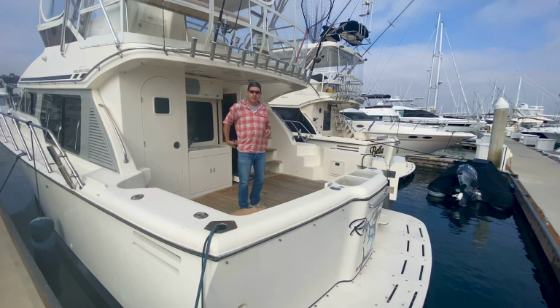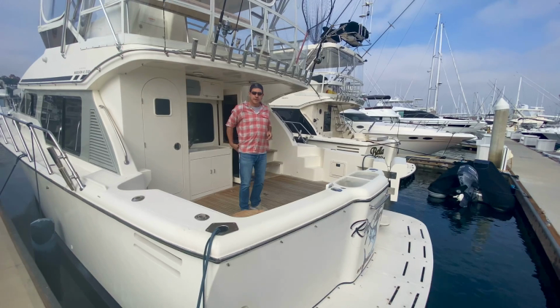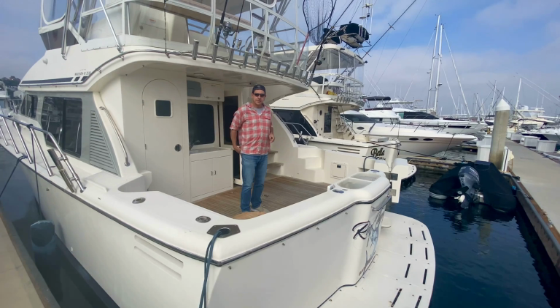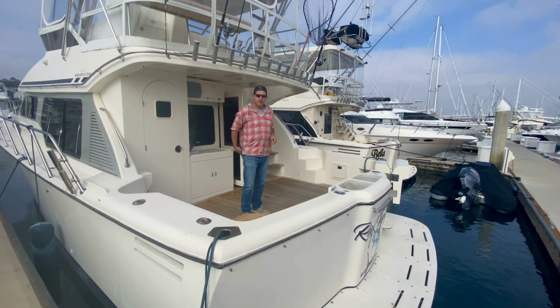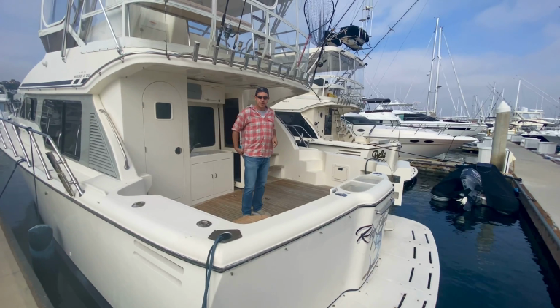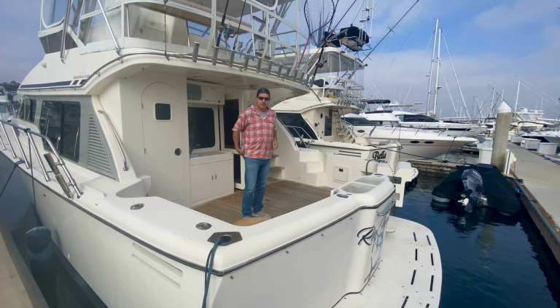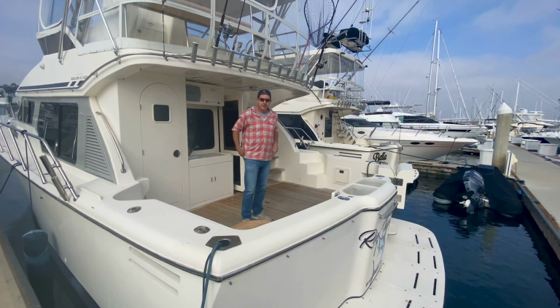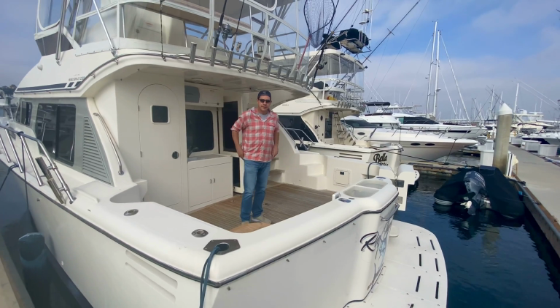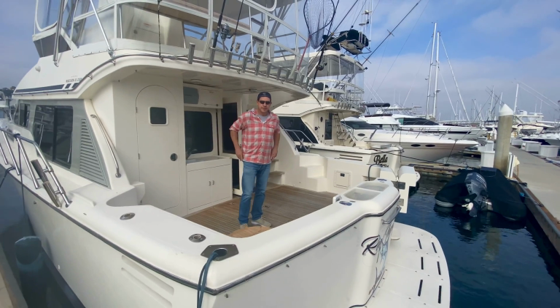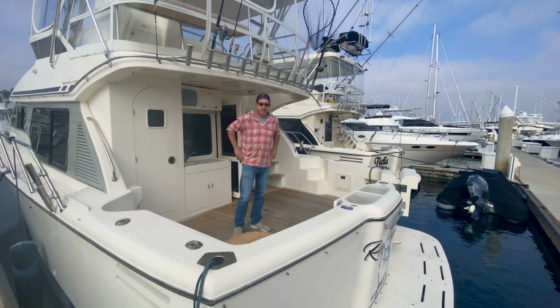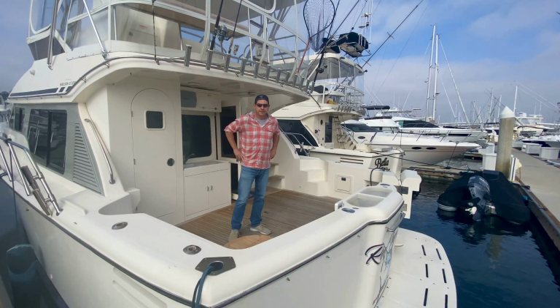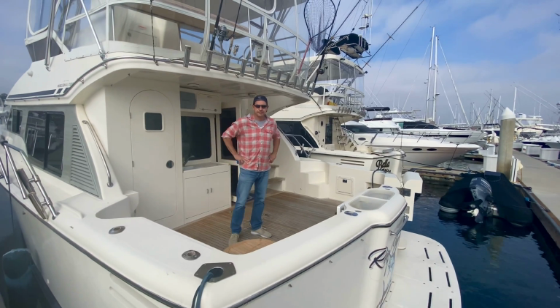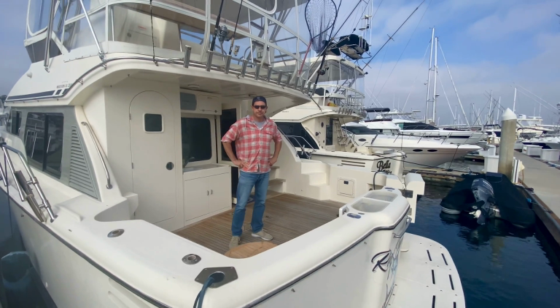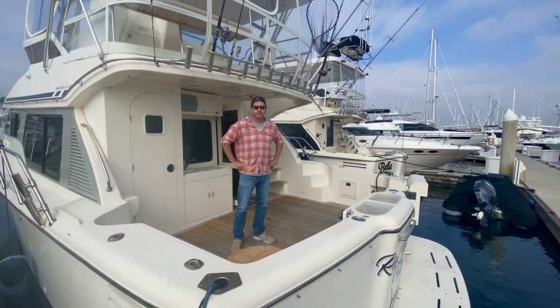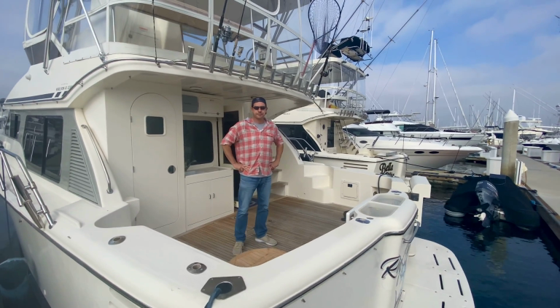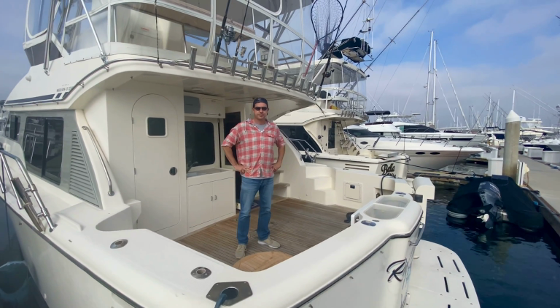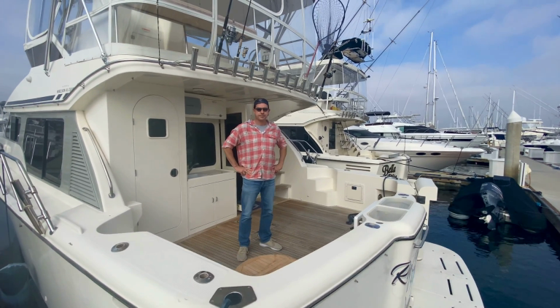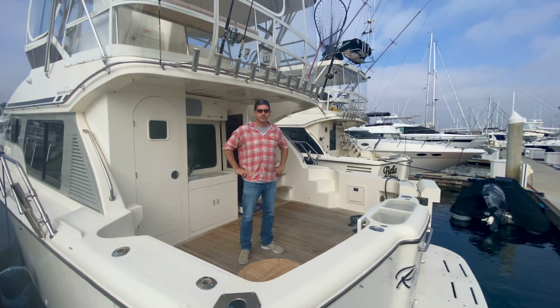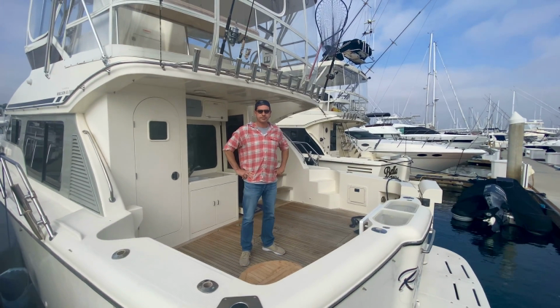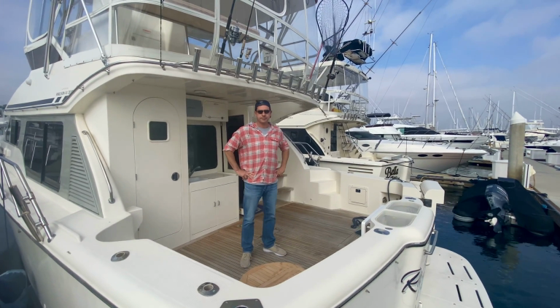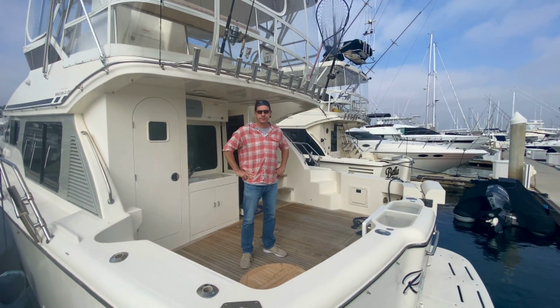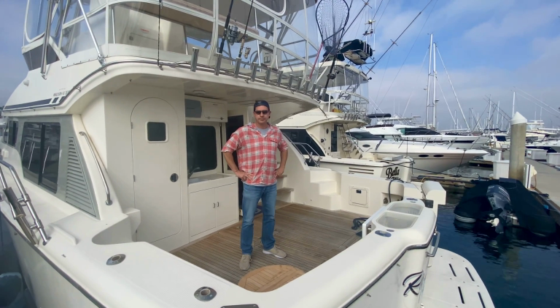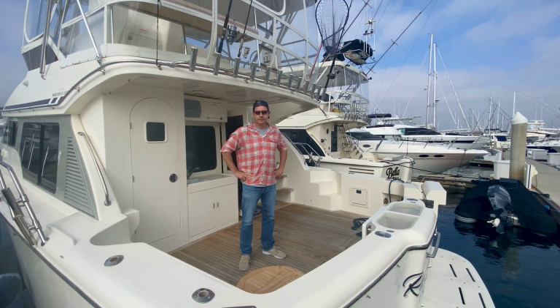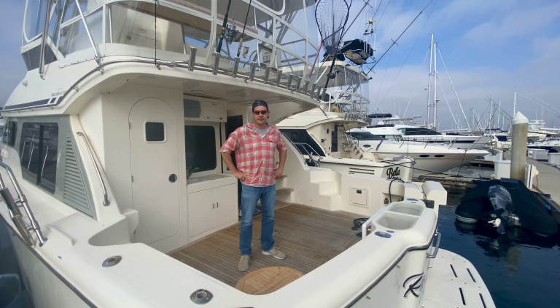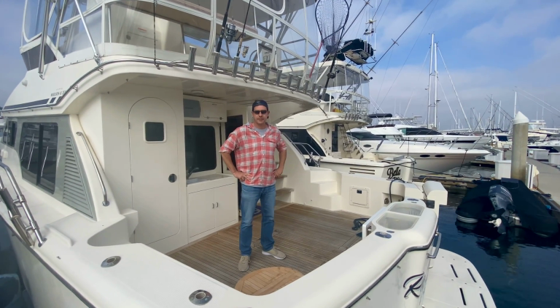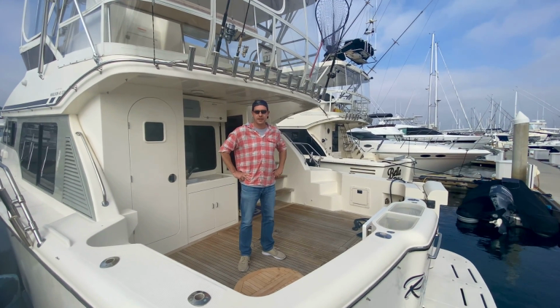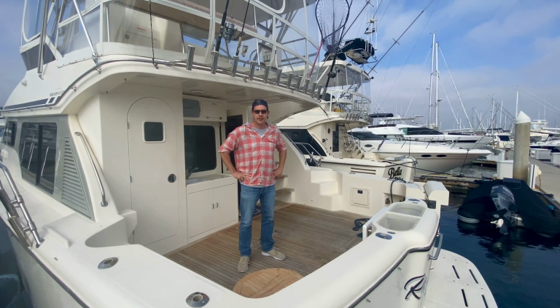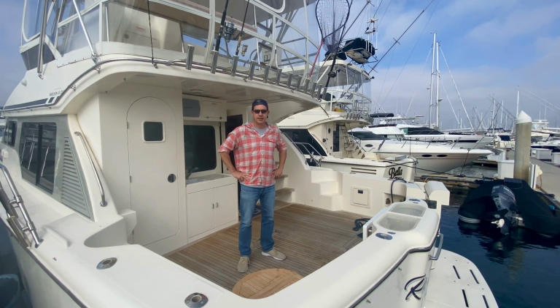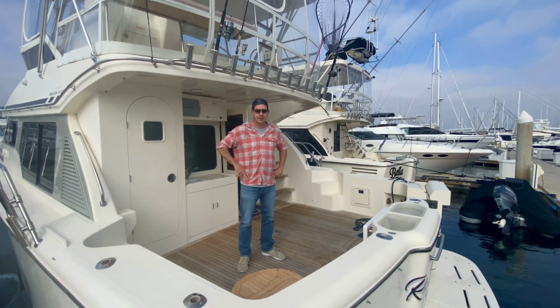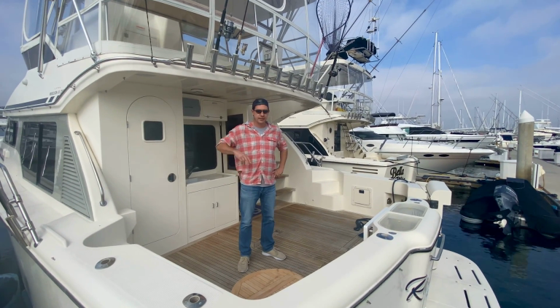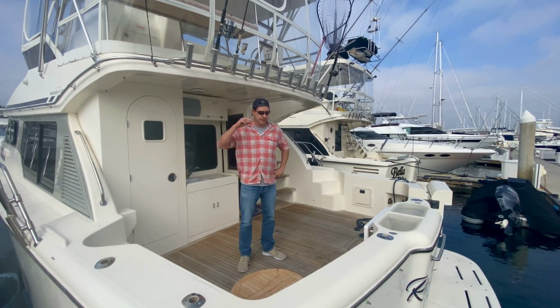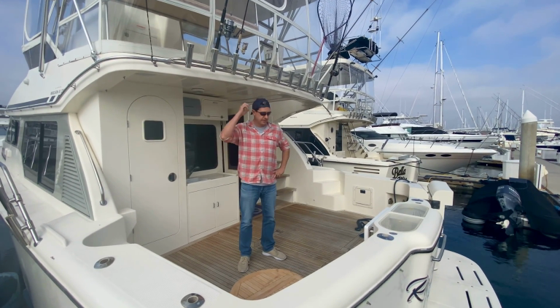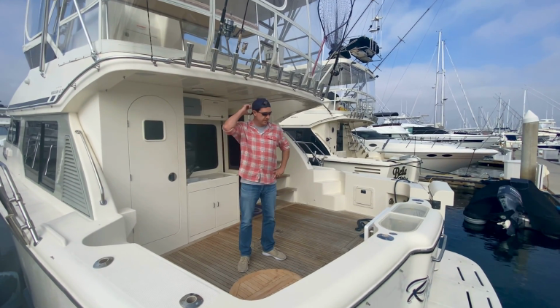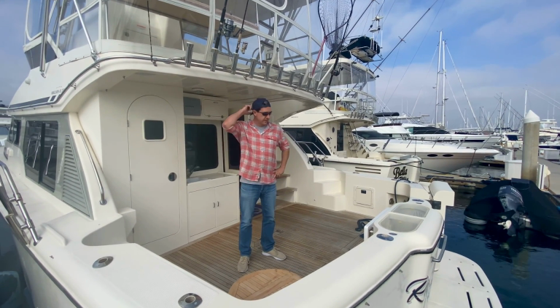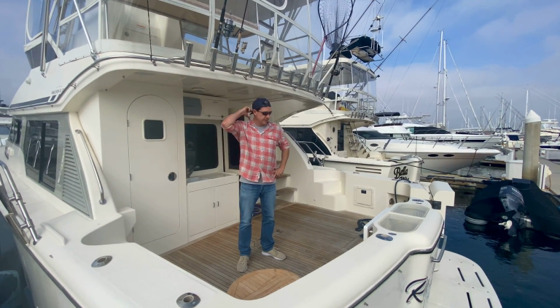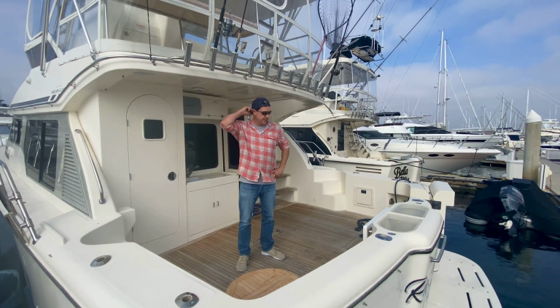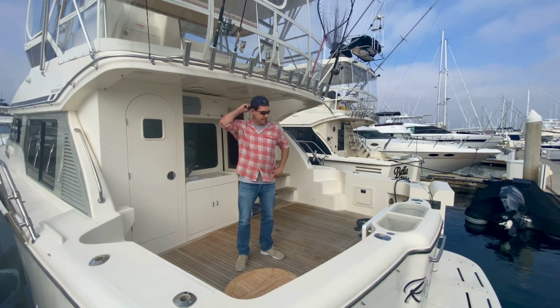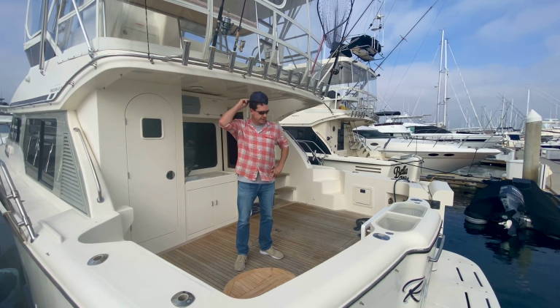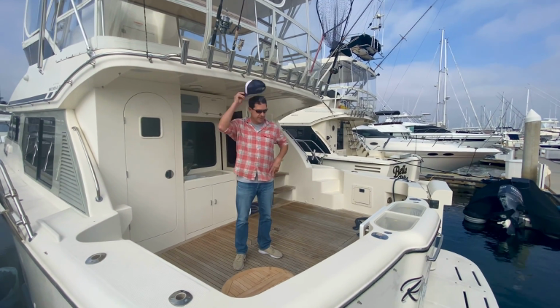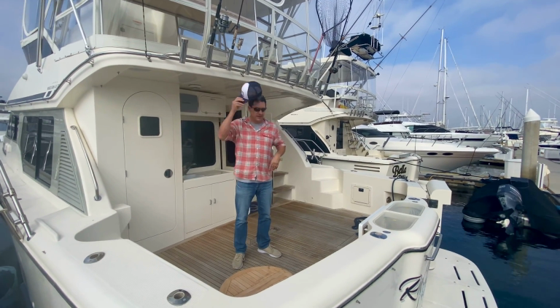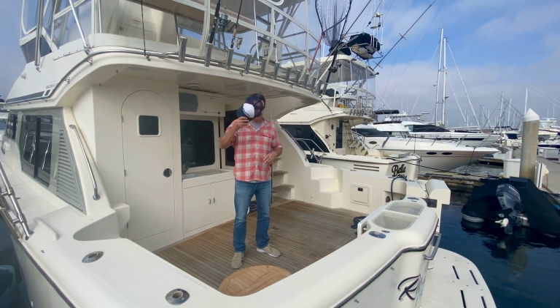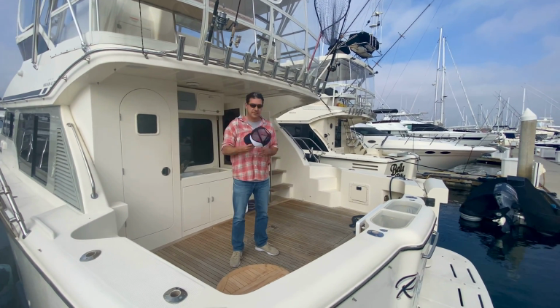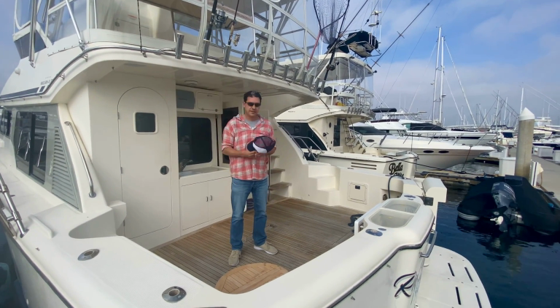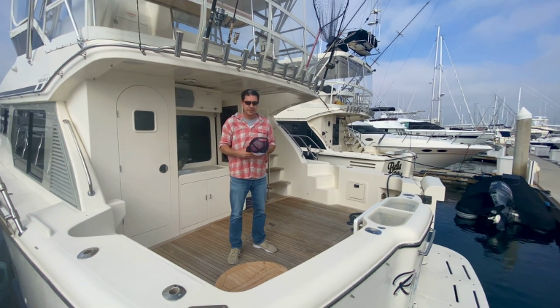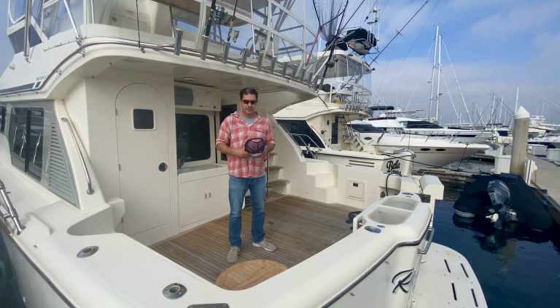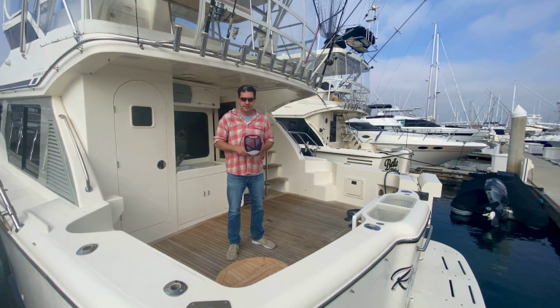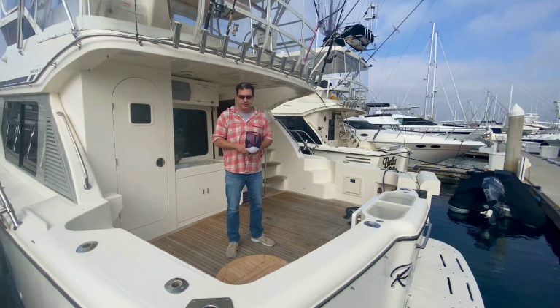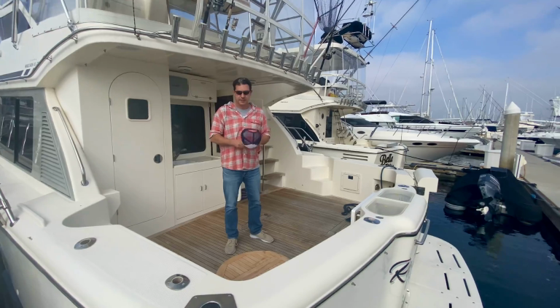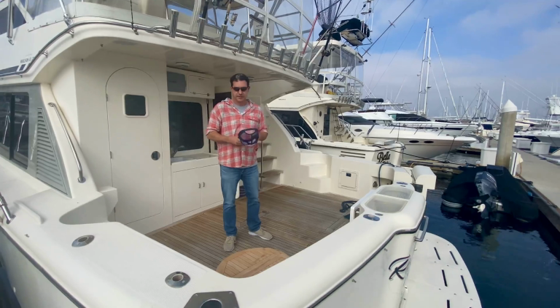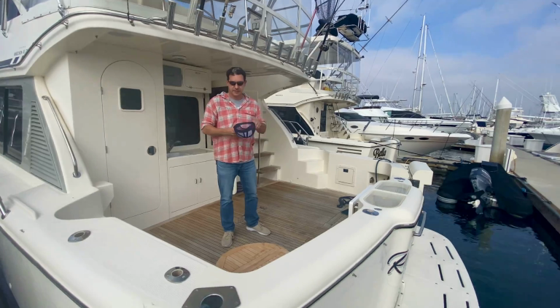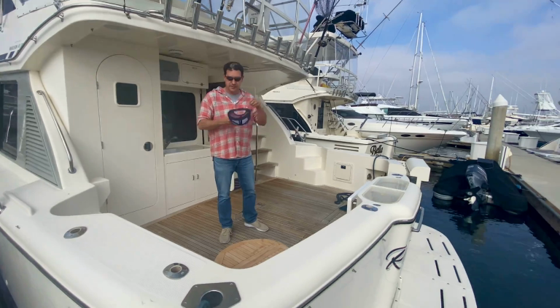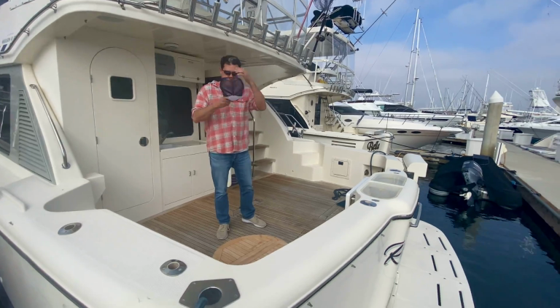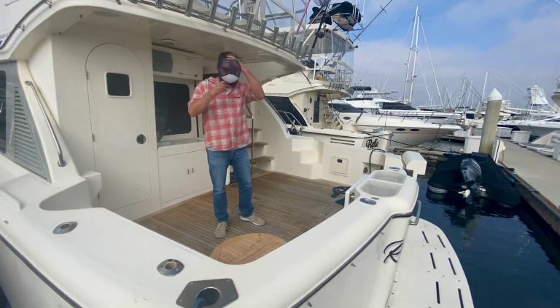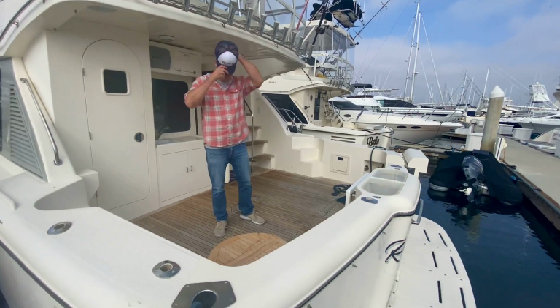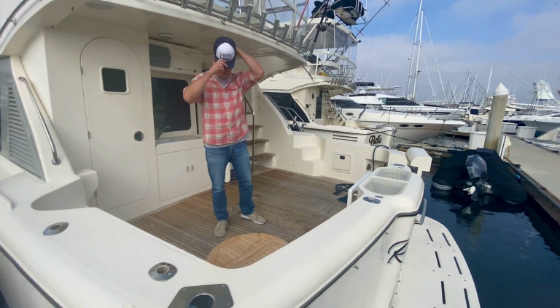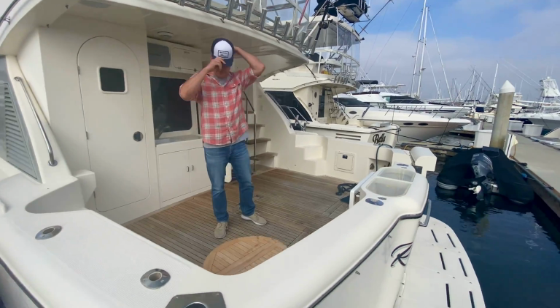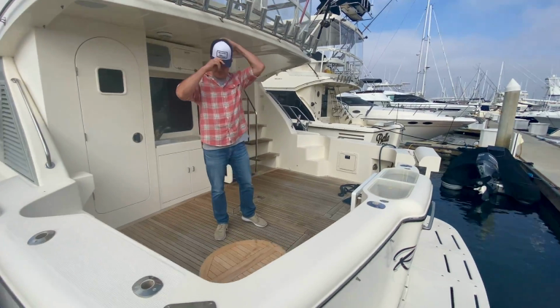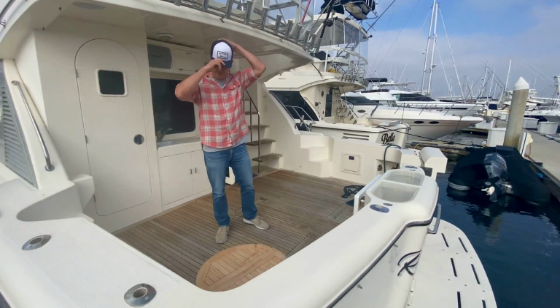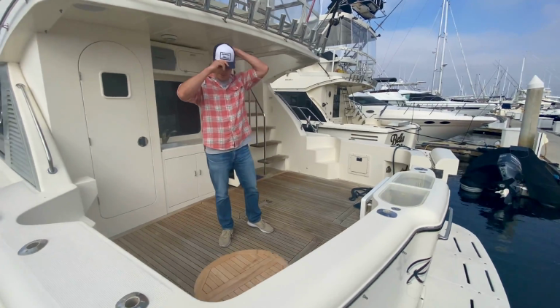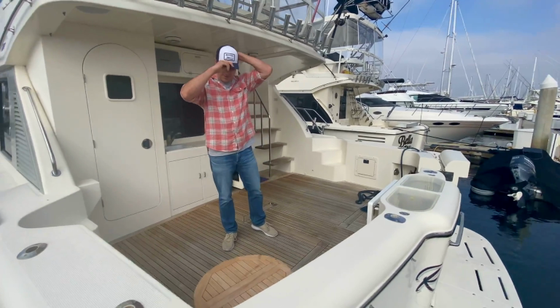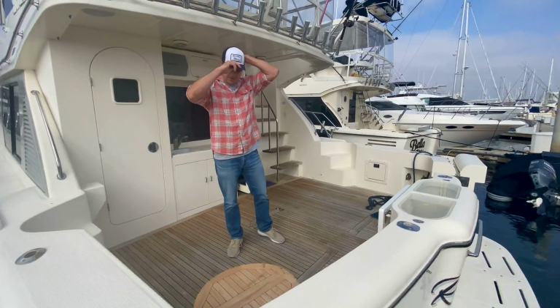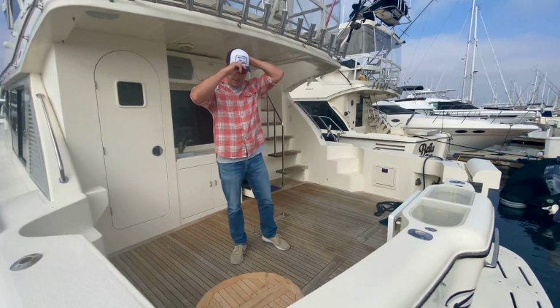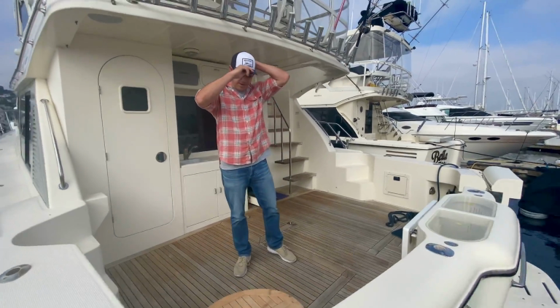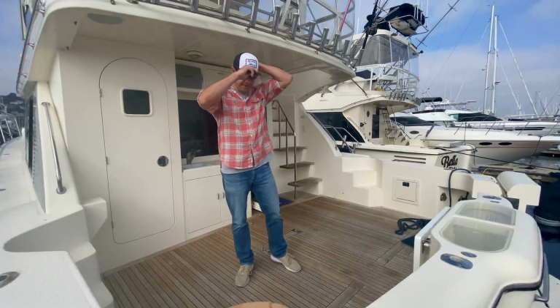All right, Mr. Nick, since I got you here, let's show these guys what the freshwater flush is on one of these Mickelsons. All right.